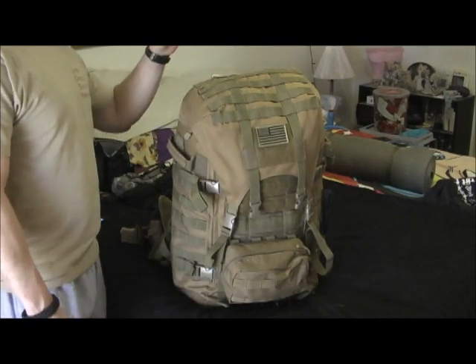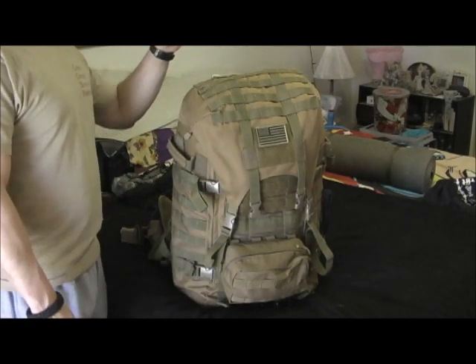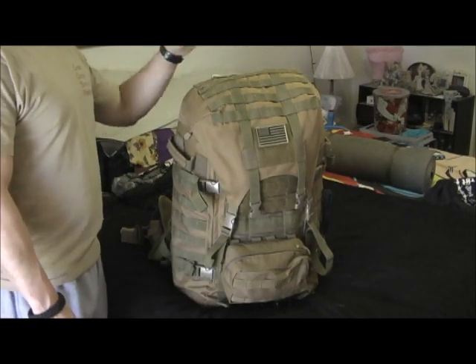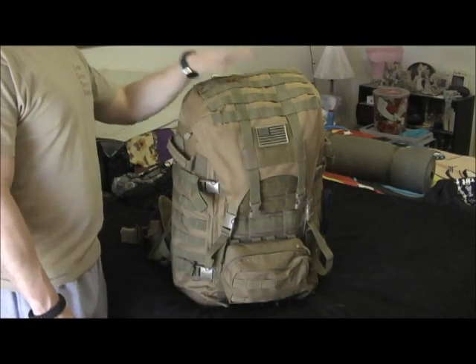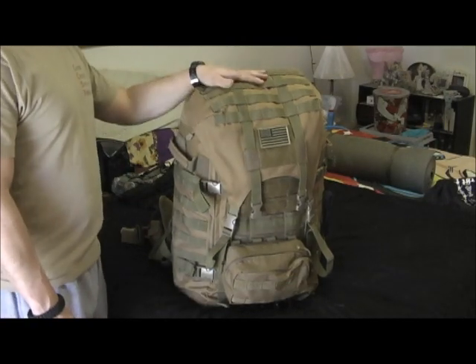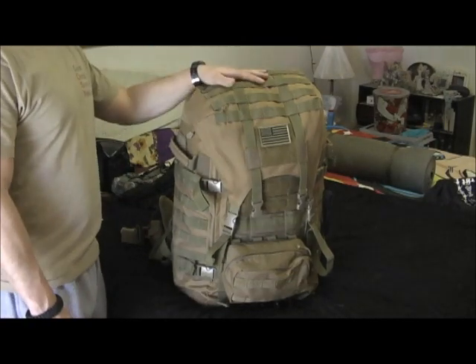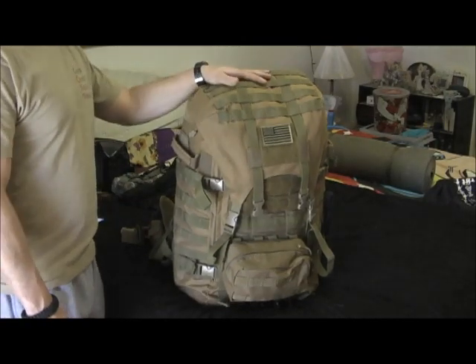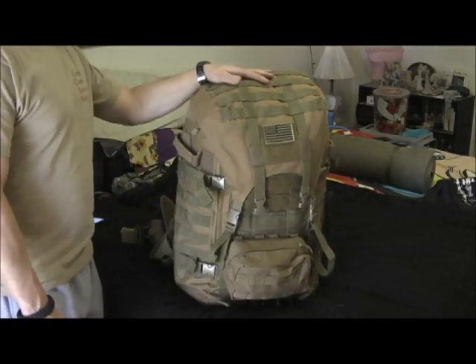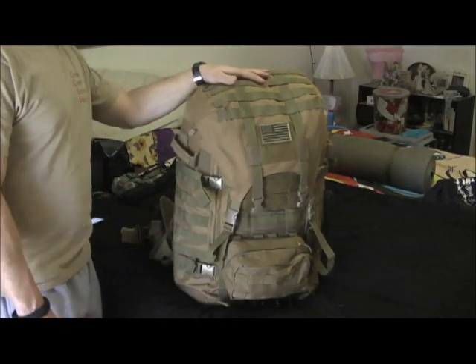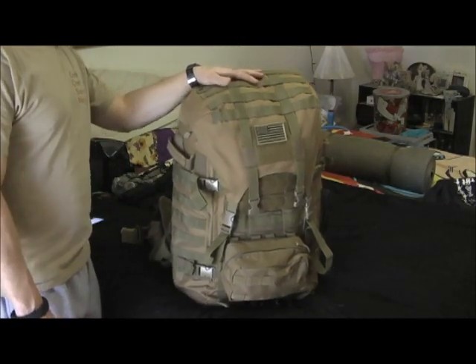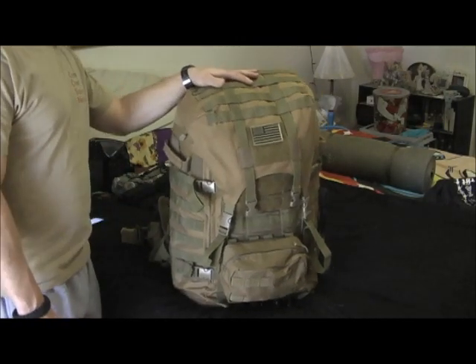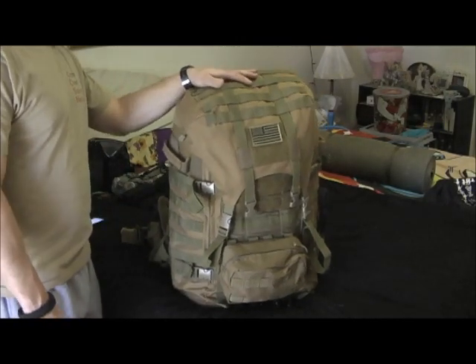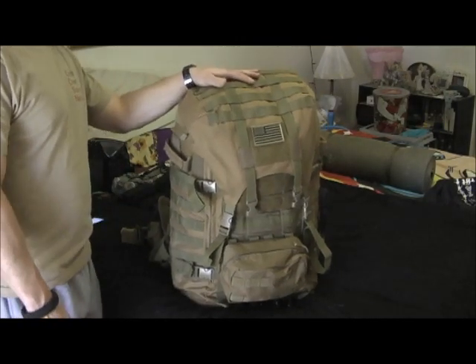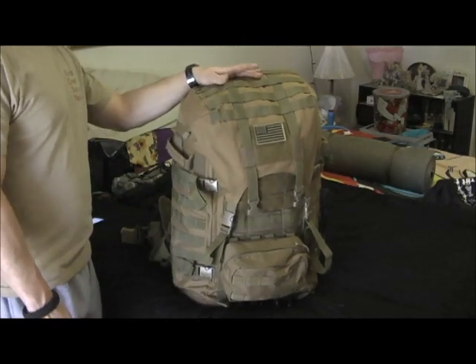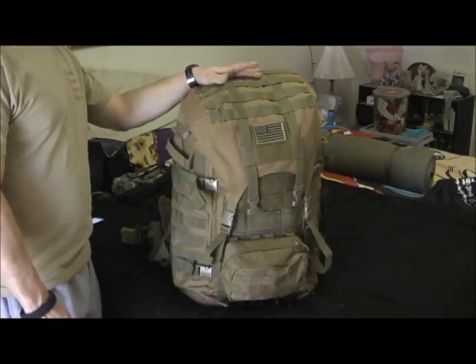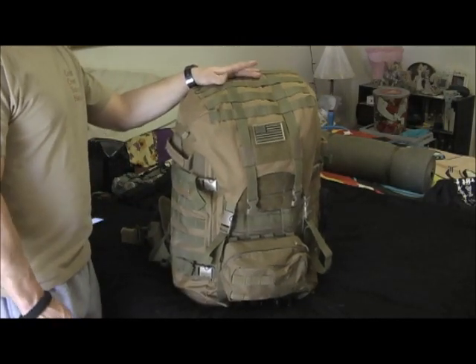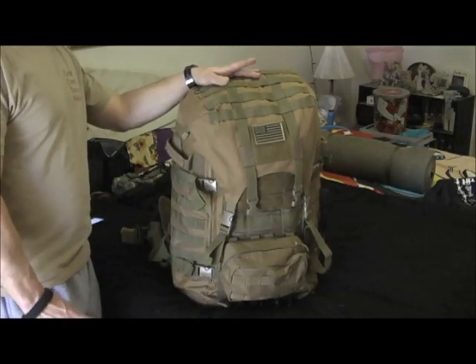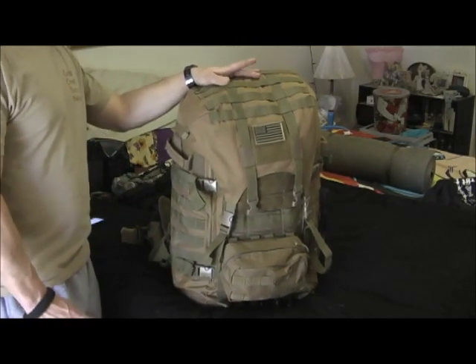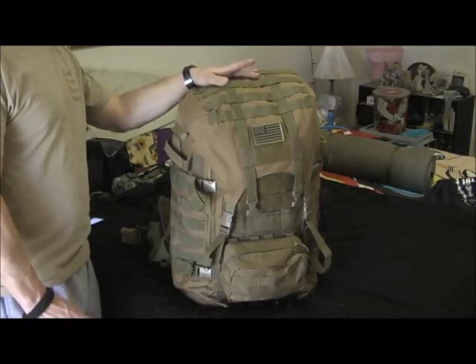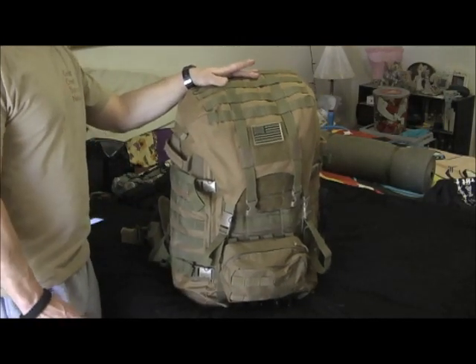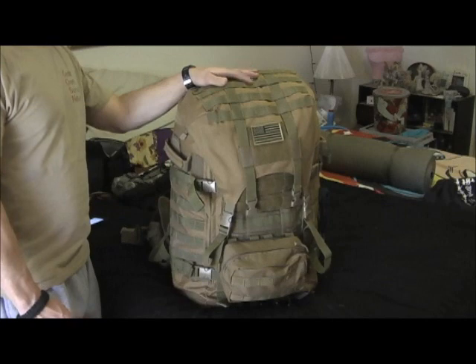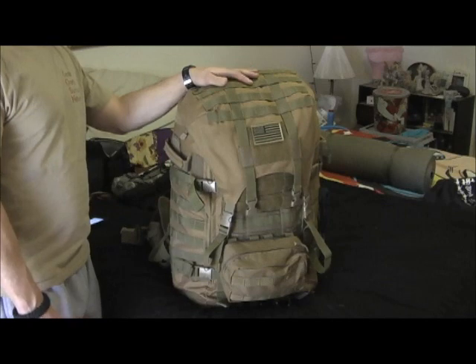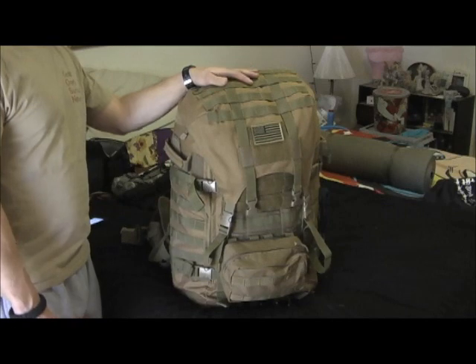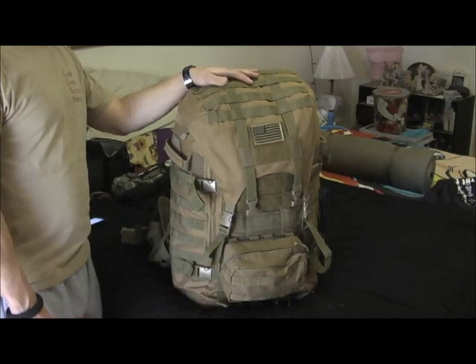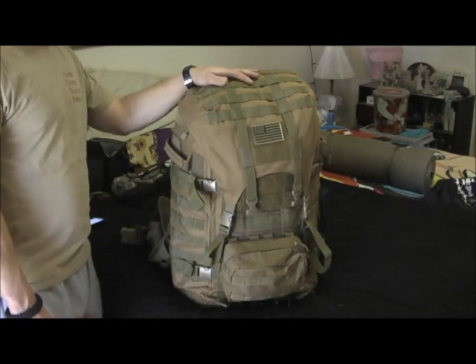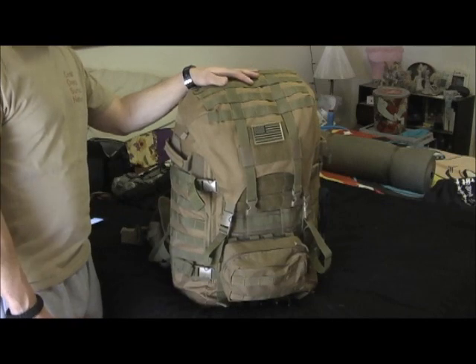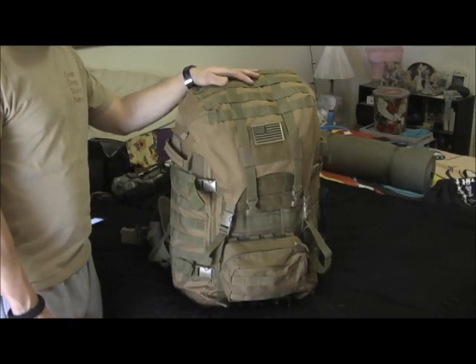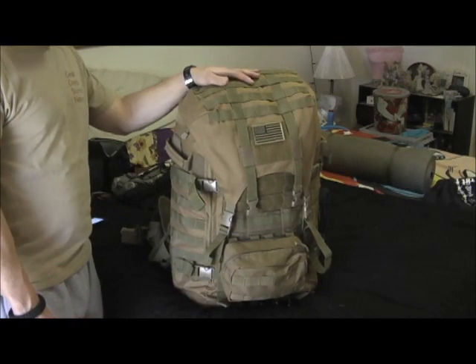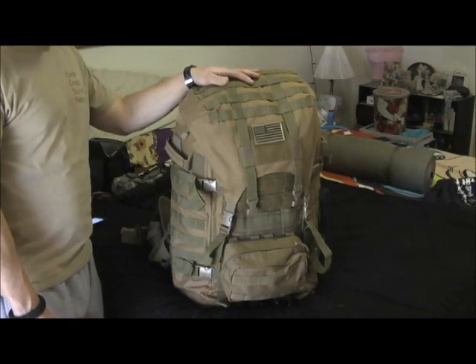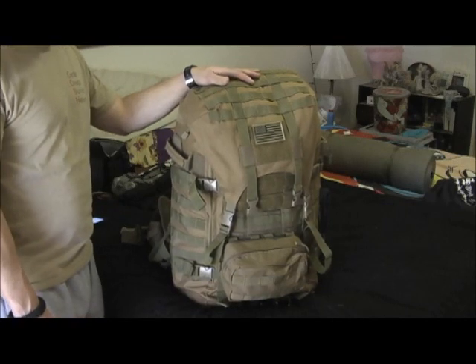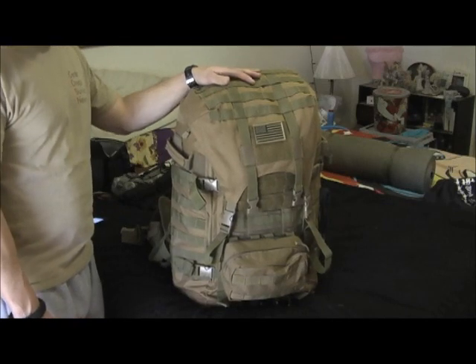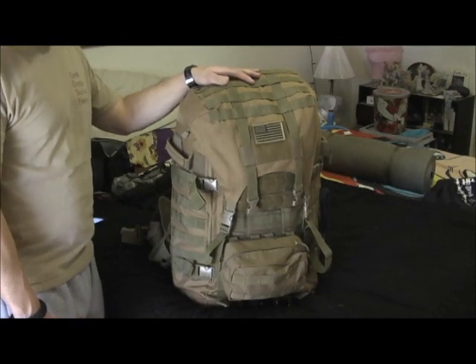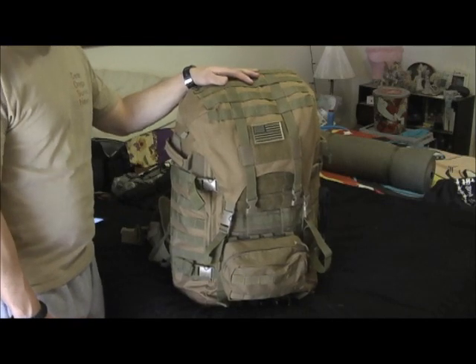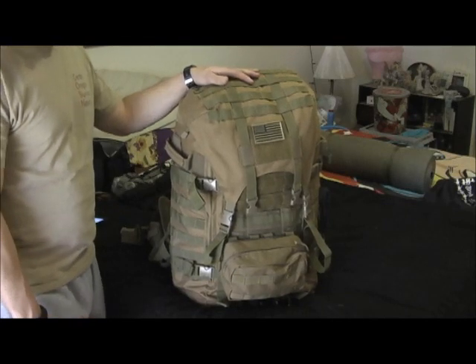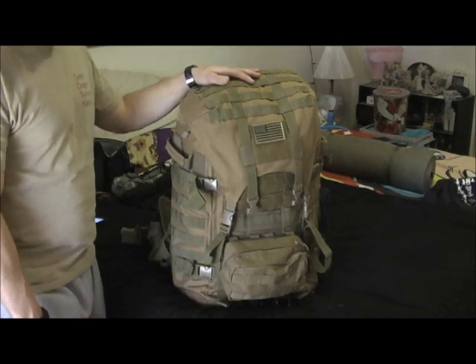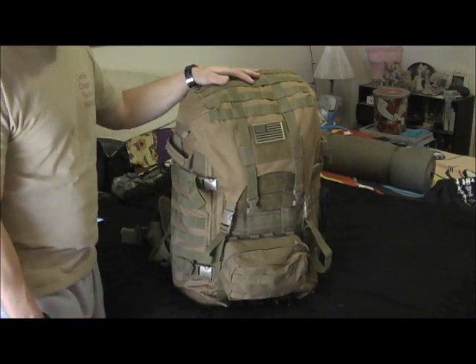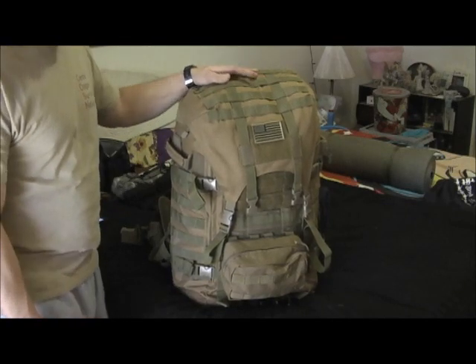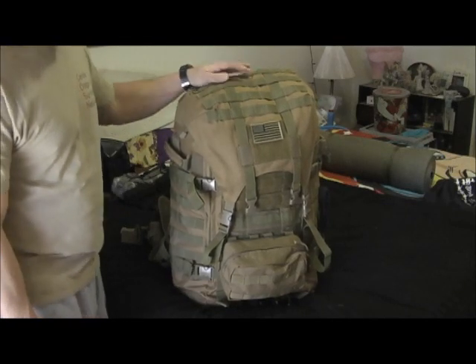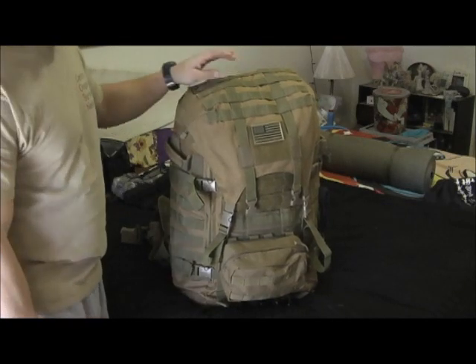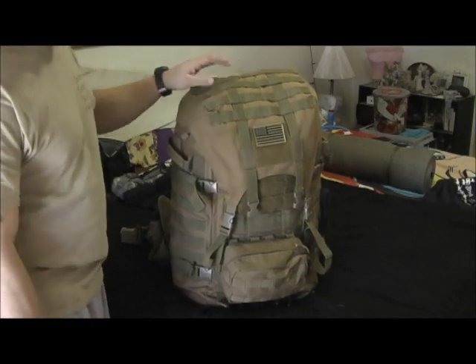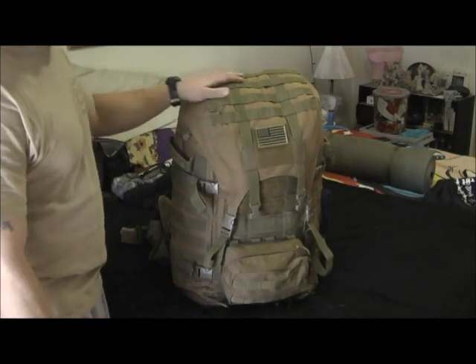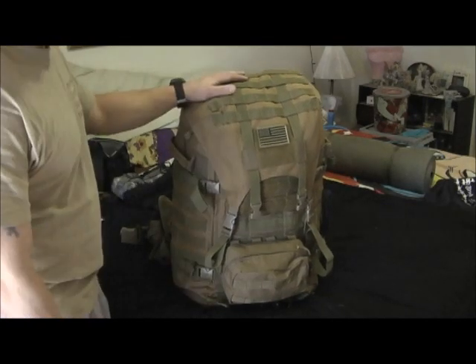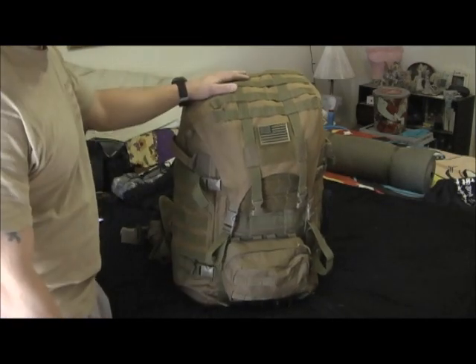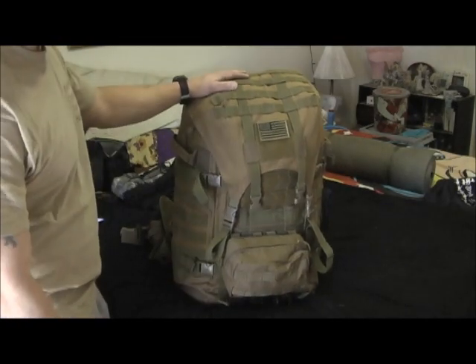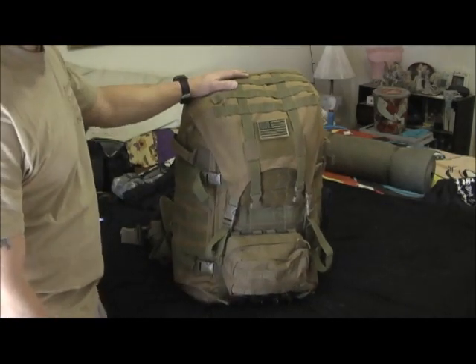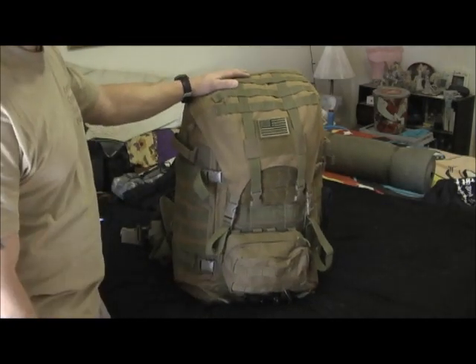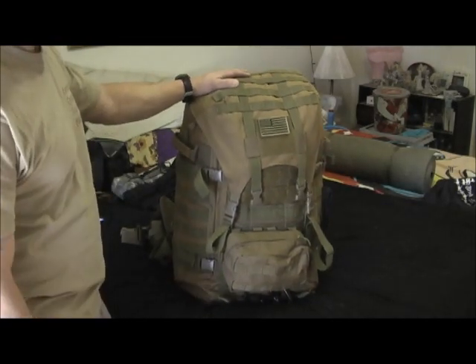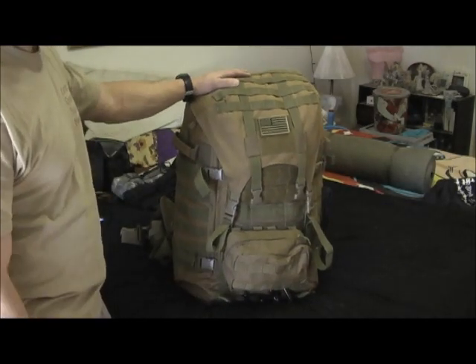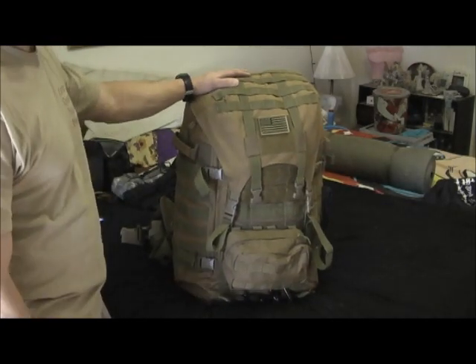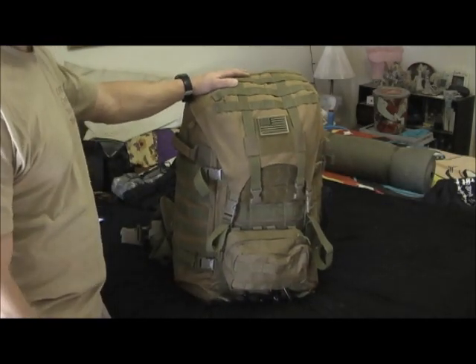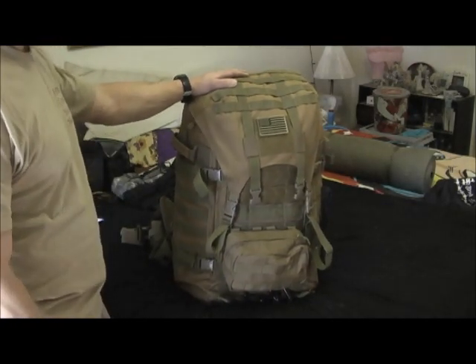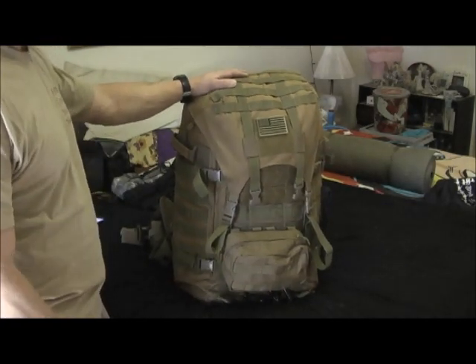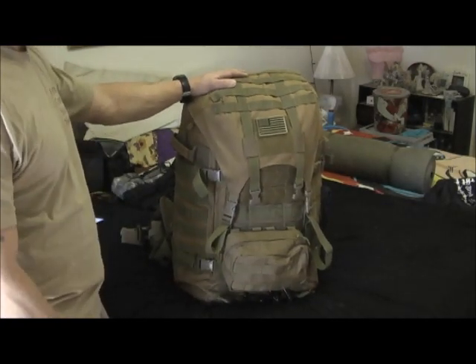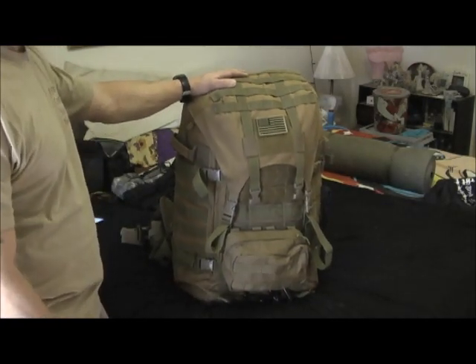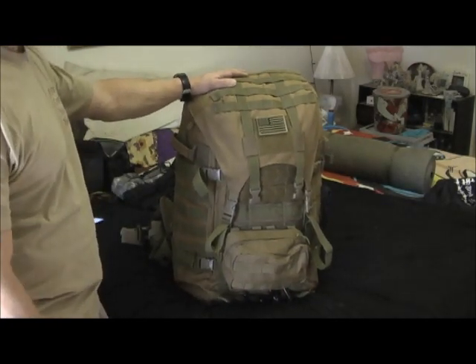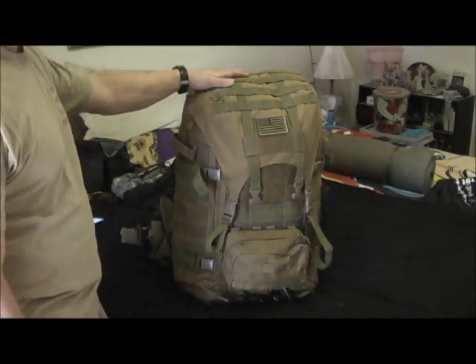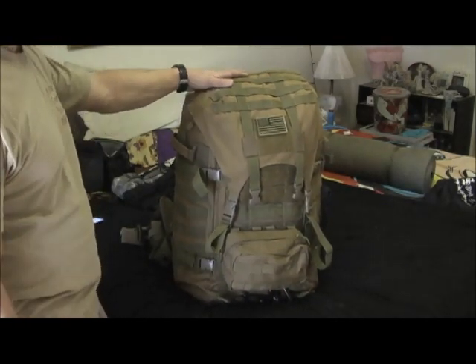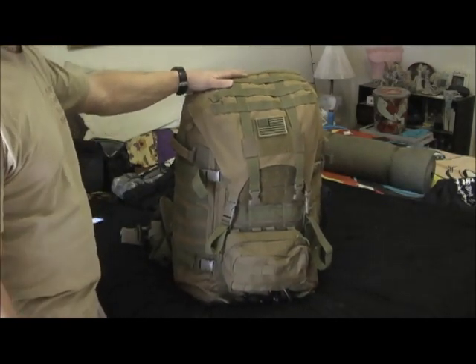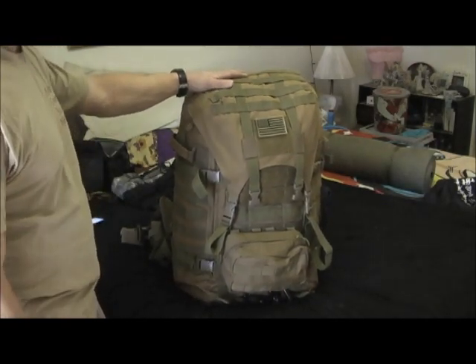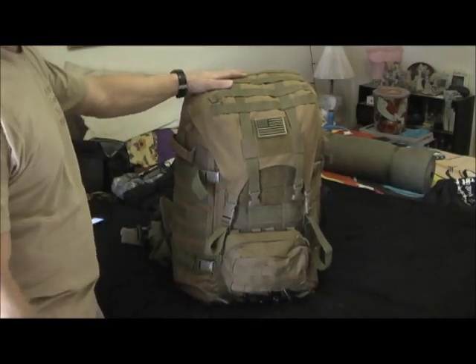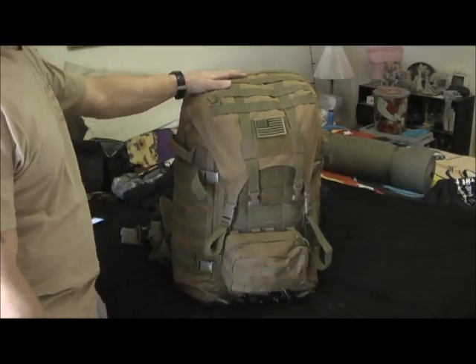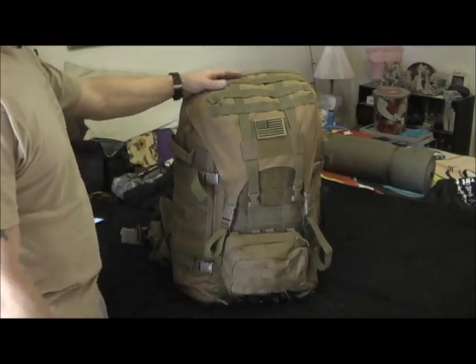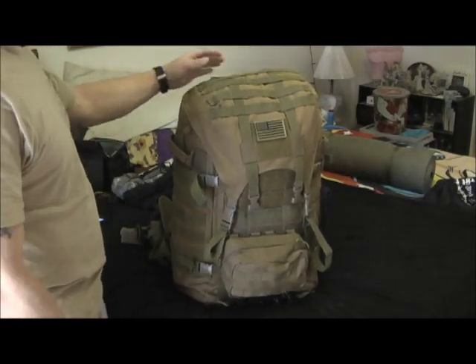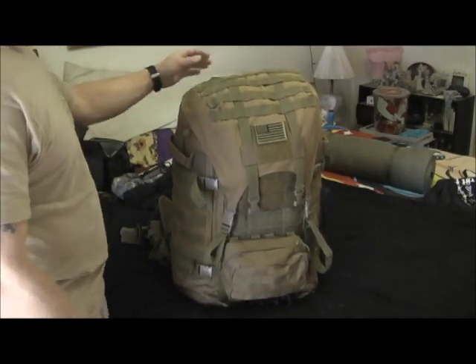That's not including the sleeping bag and the iso mat, but there were two problems with it that I'm going to tell you about in a minute.